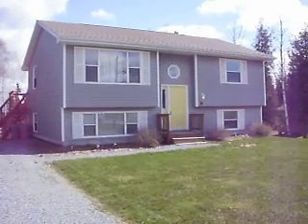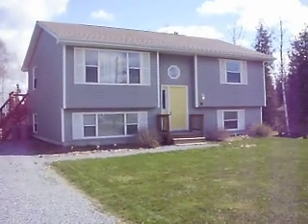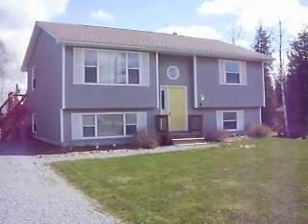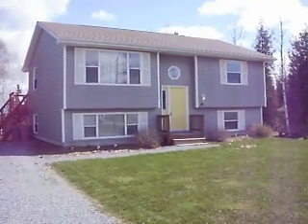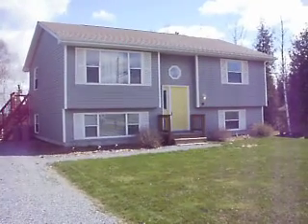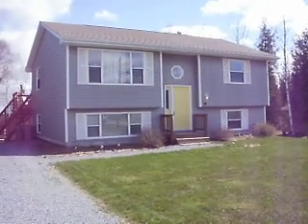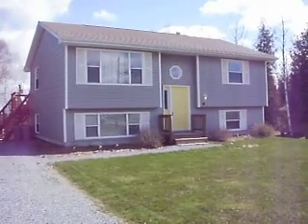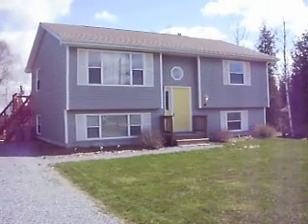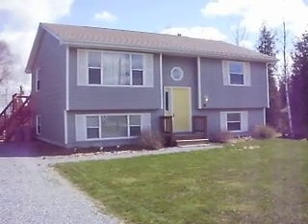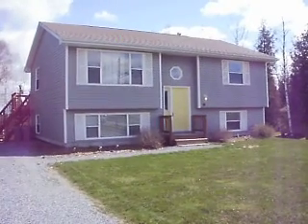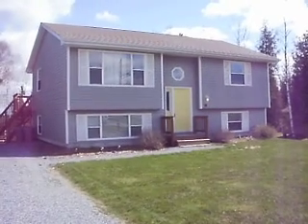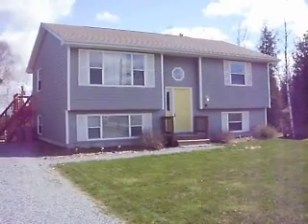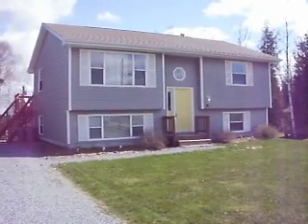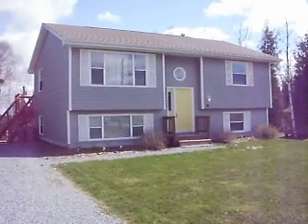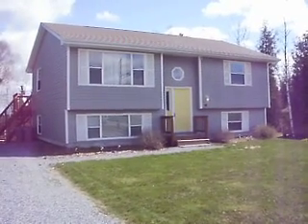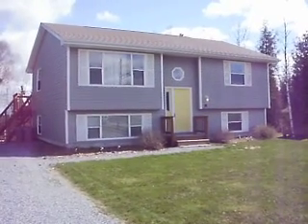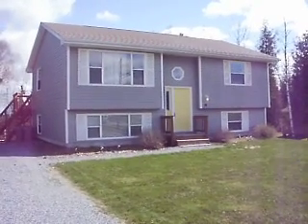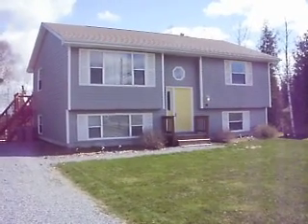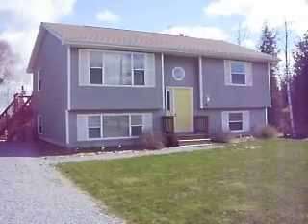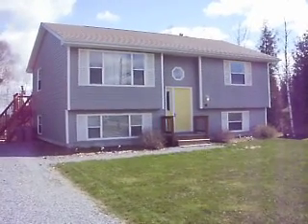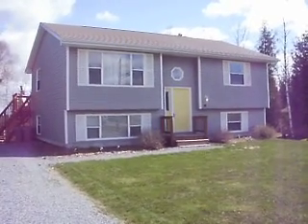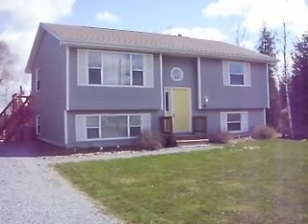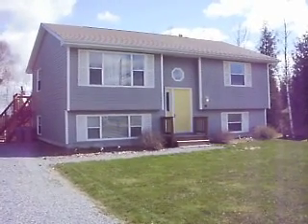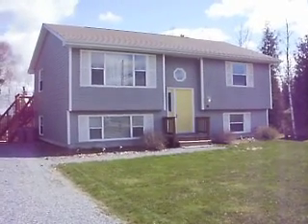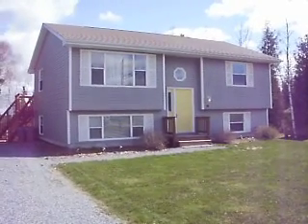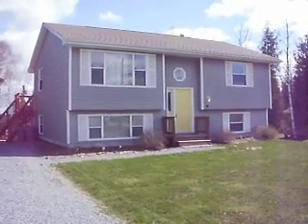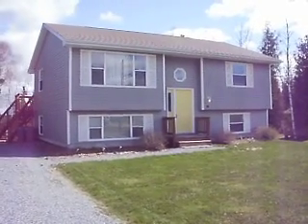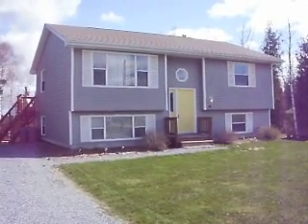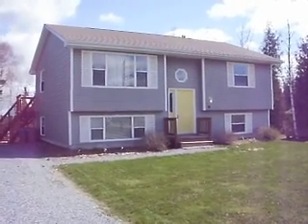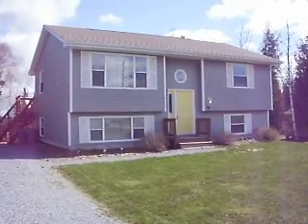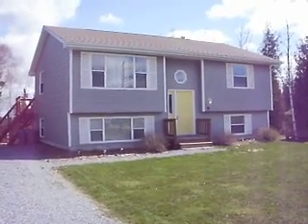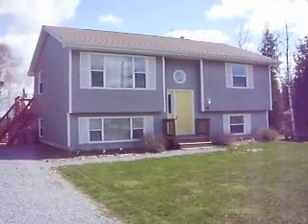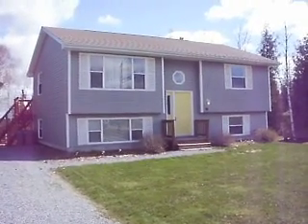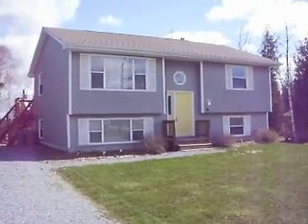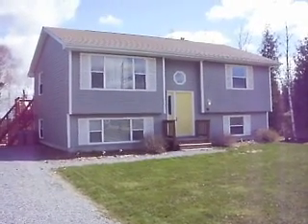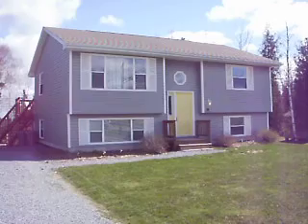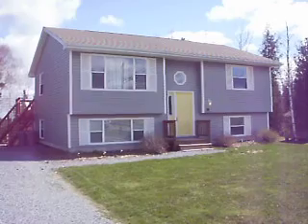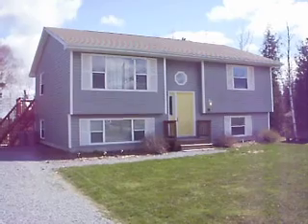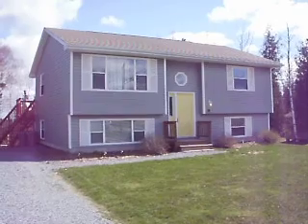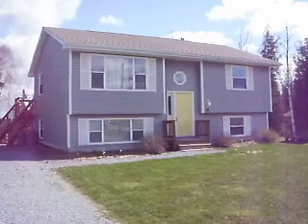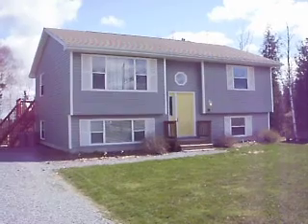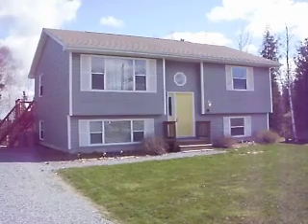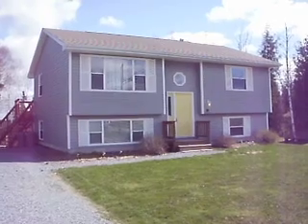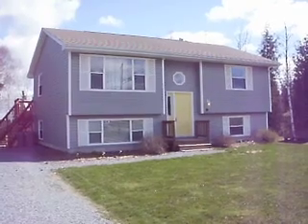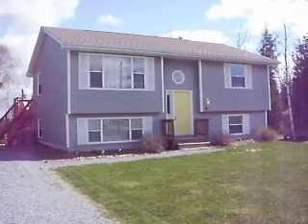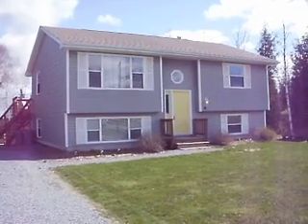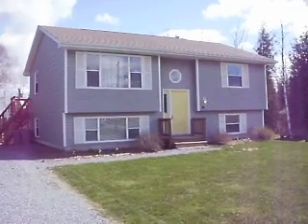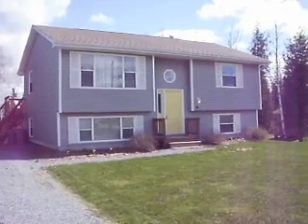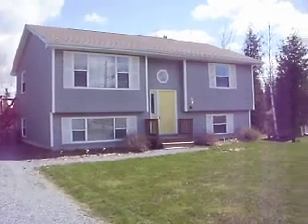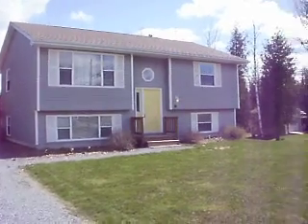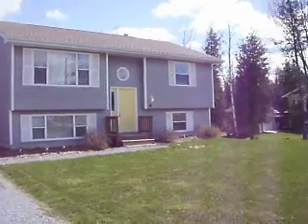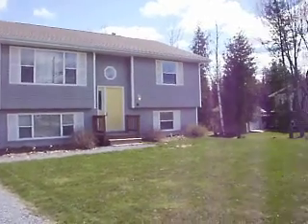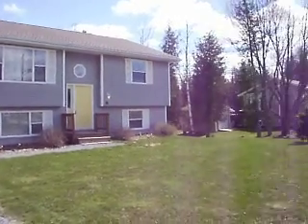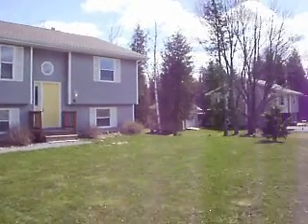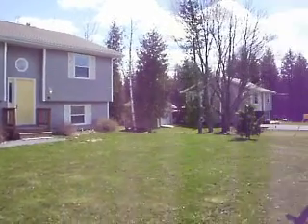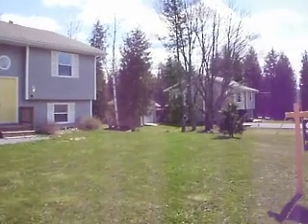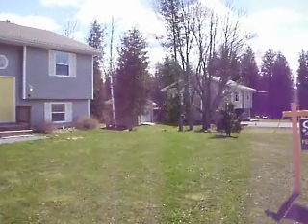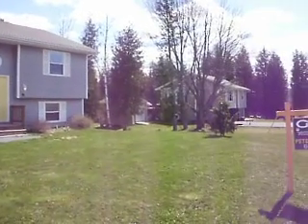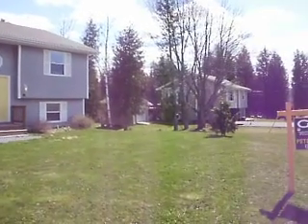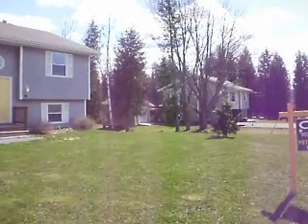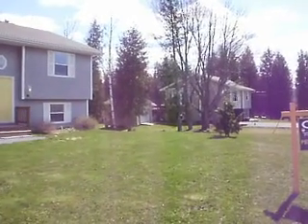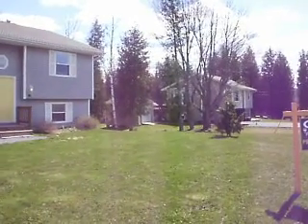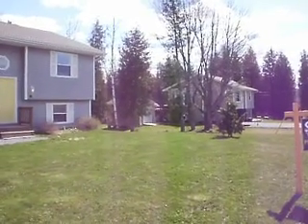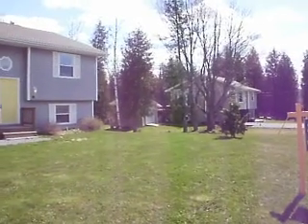Hi everybody, welcome to Tentagish. It's in Quispamsis. Very nice, quiet, residential area here.